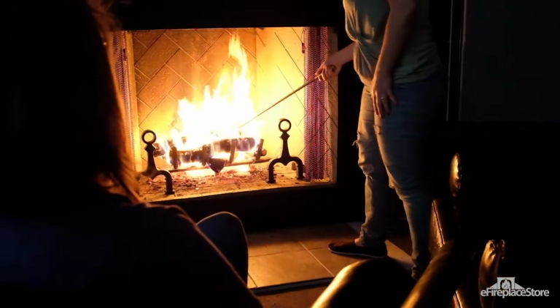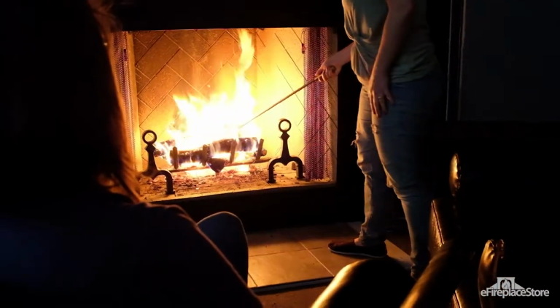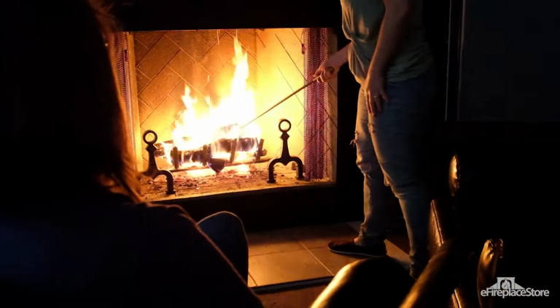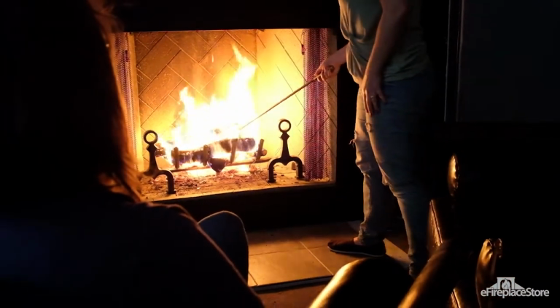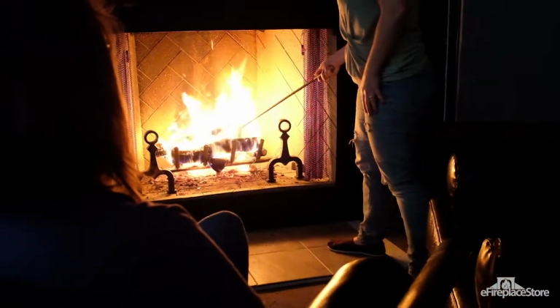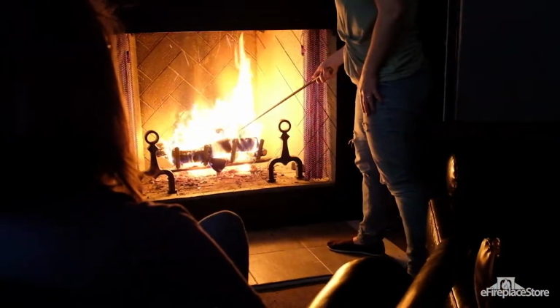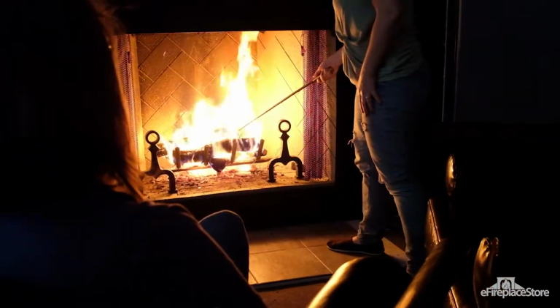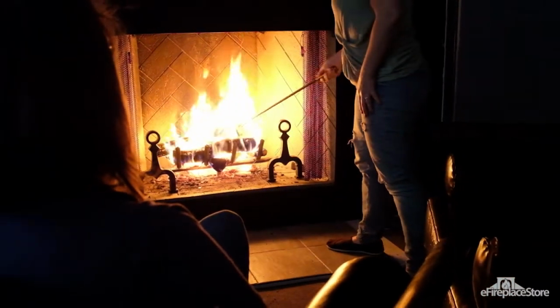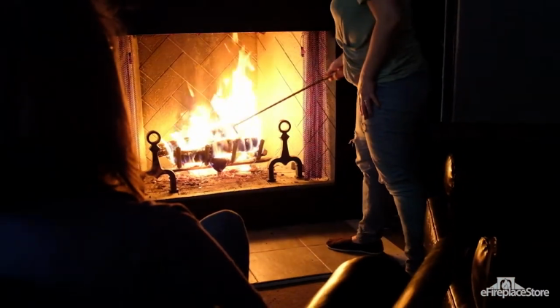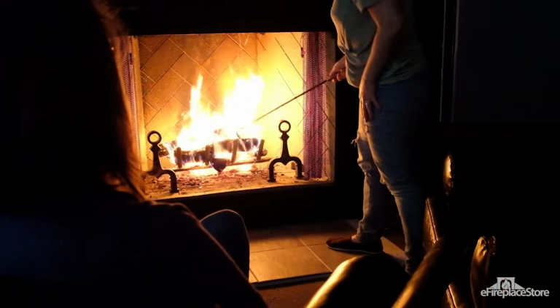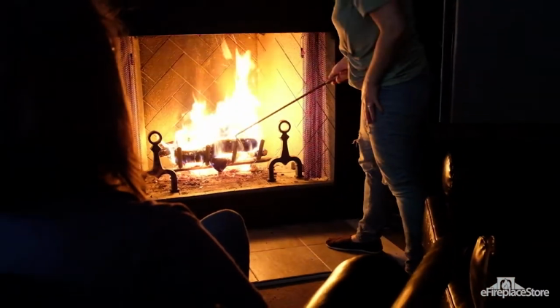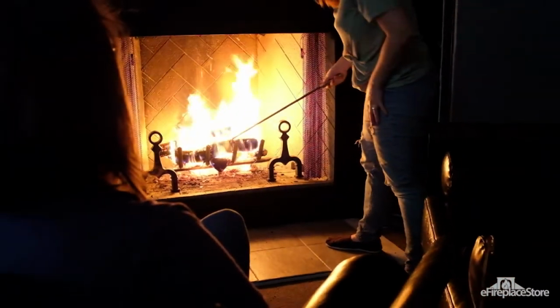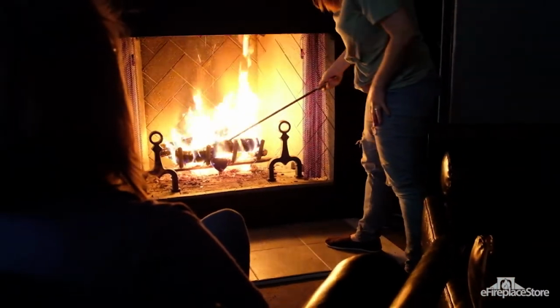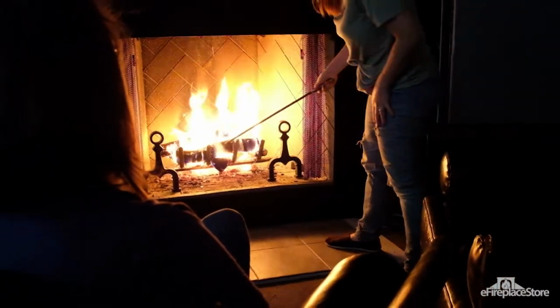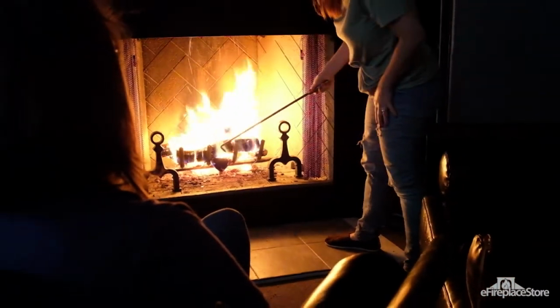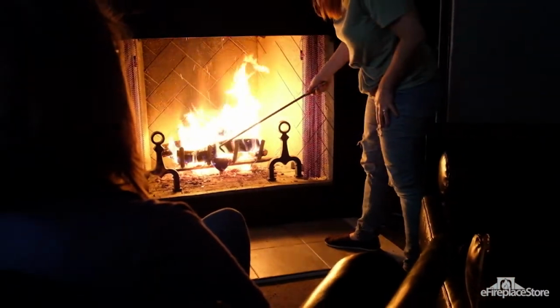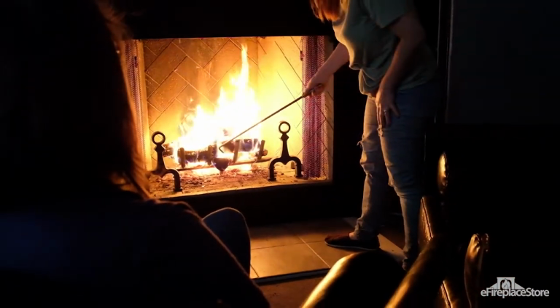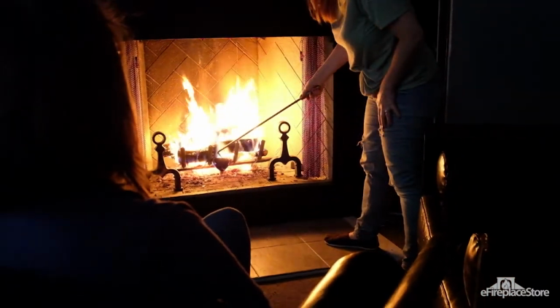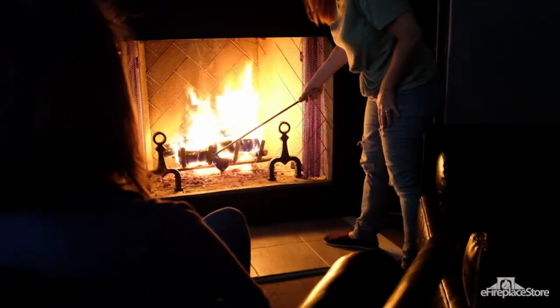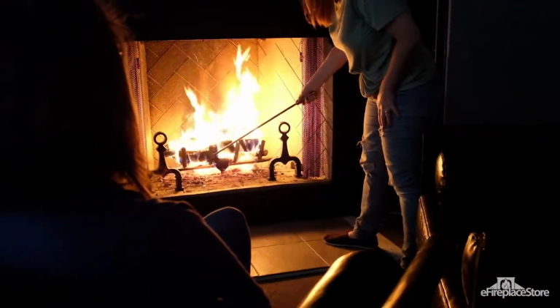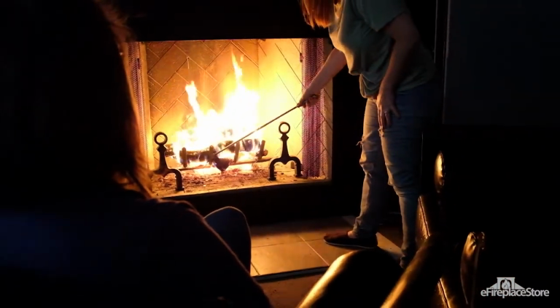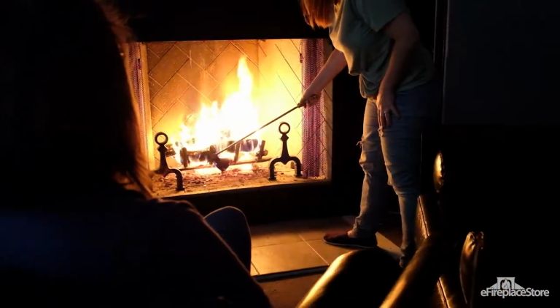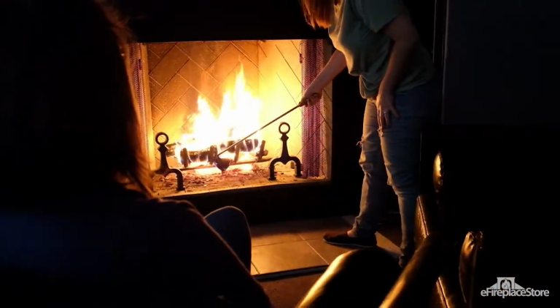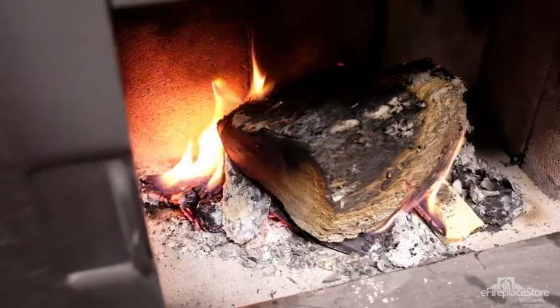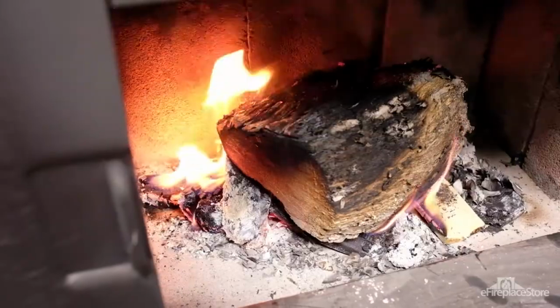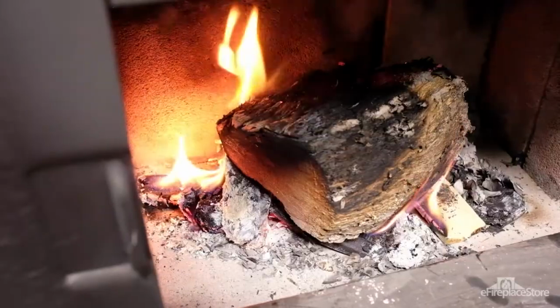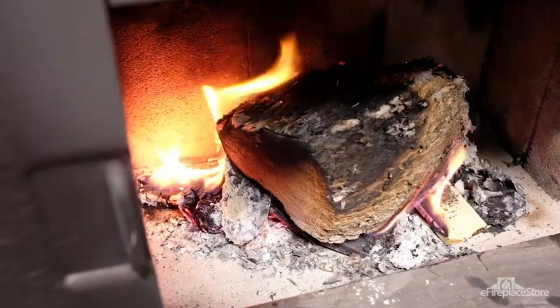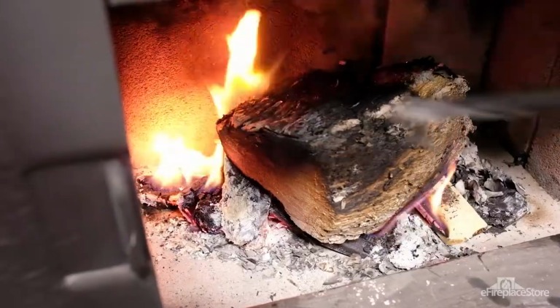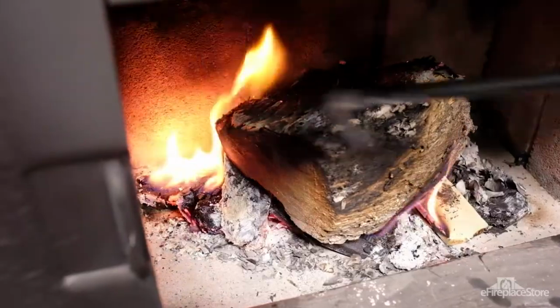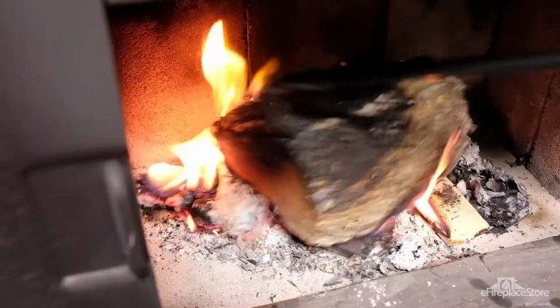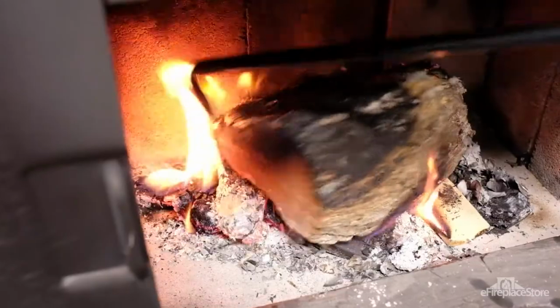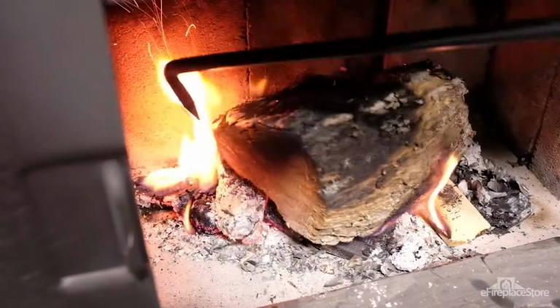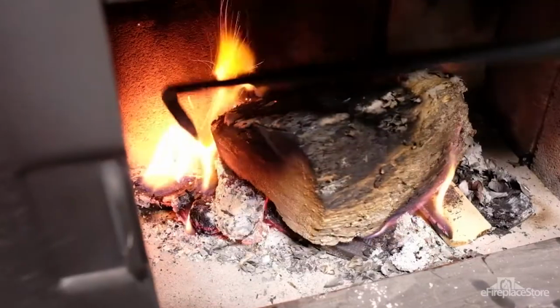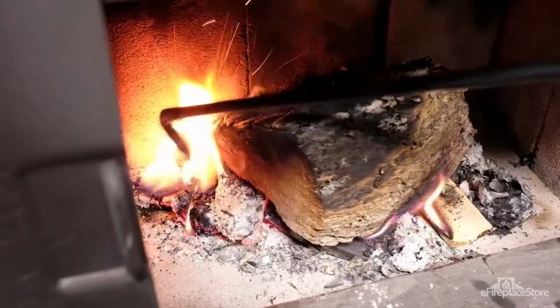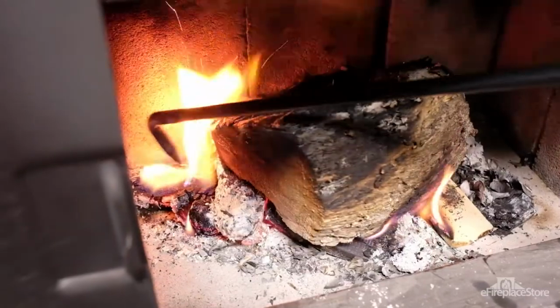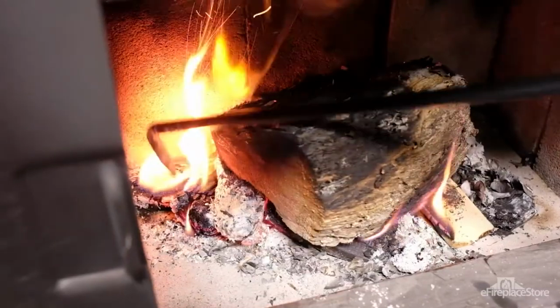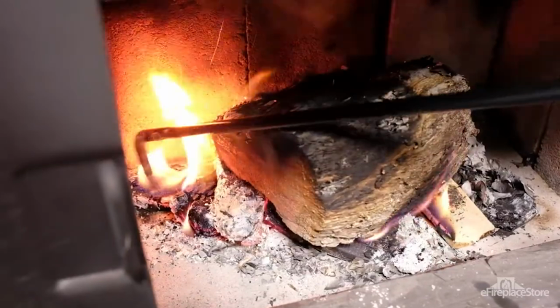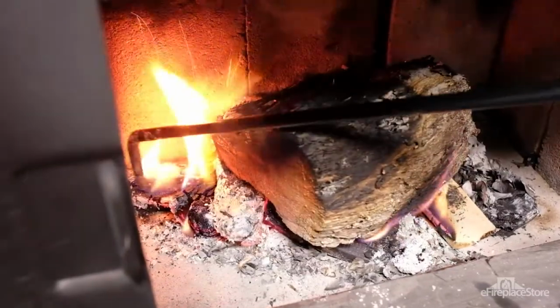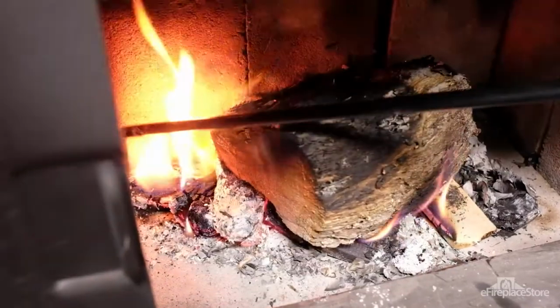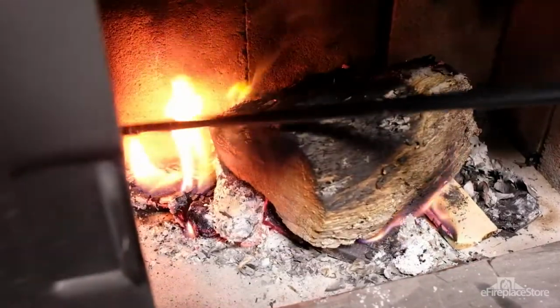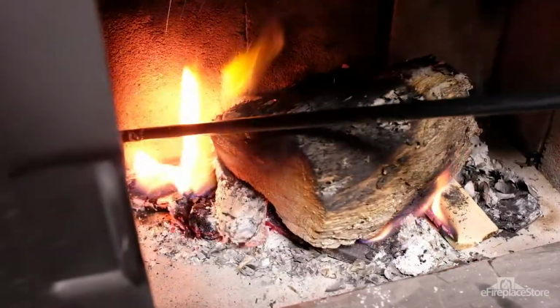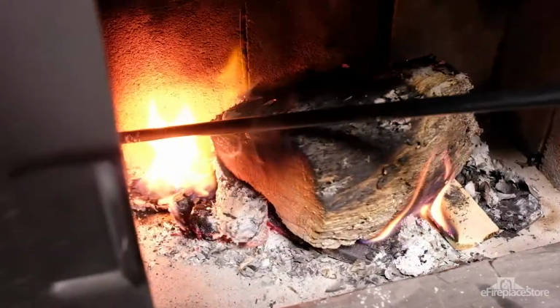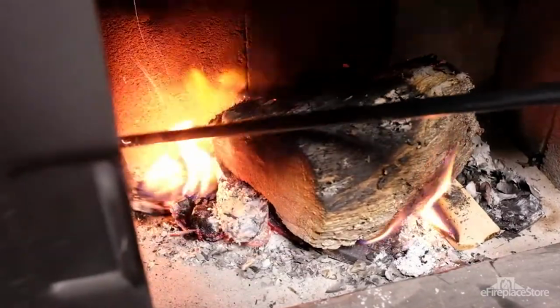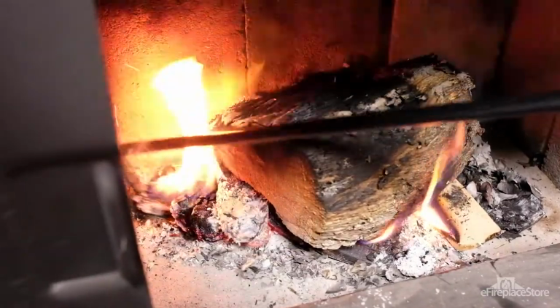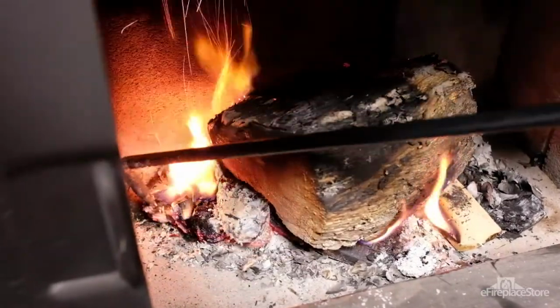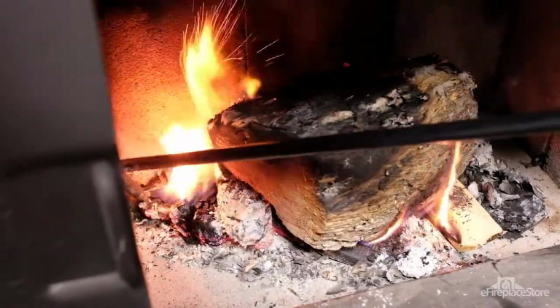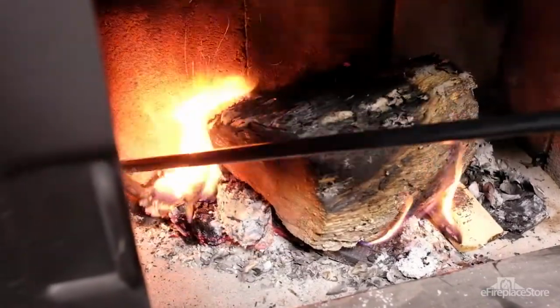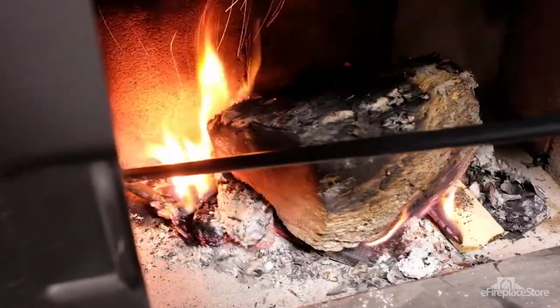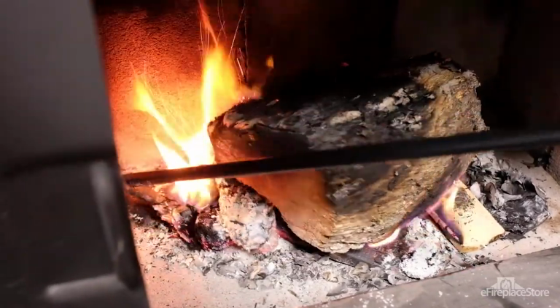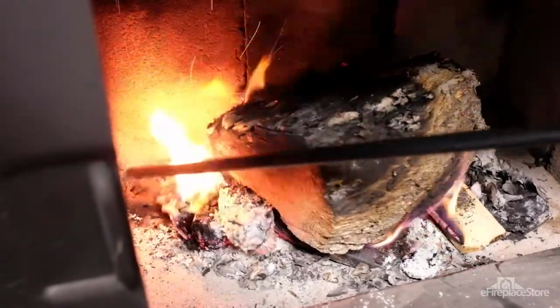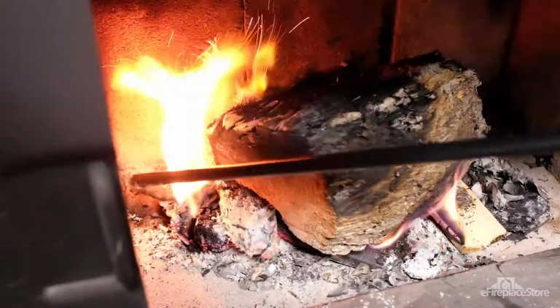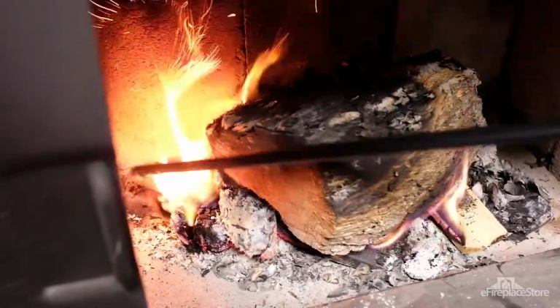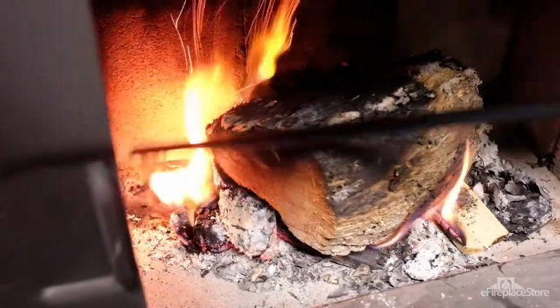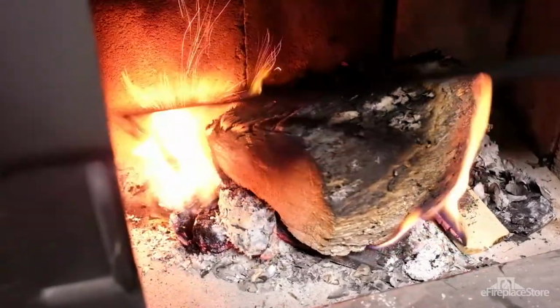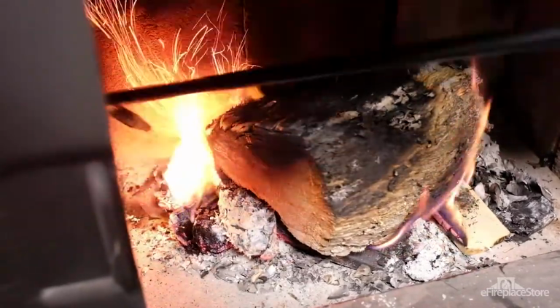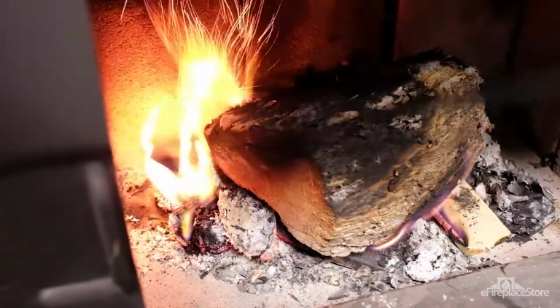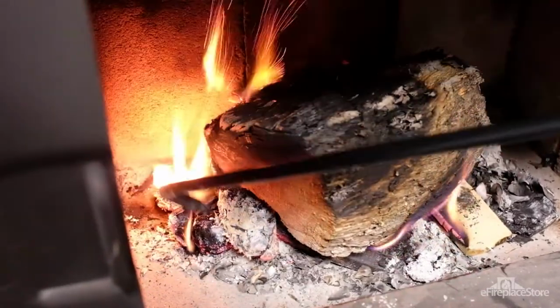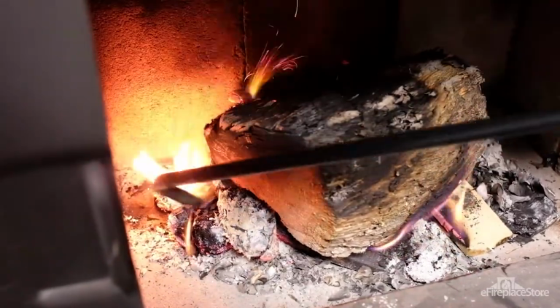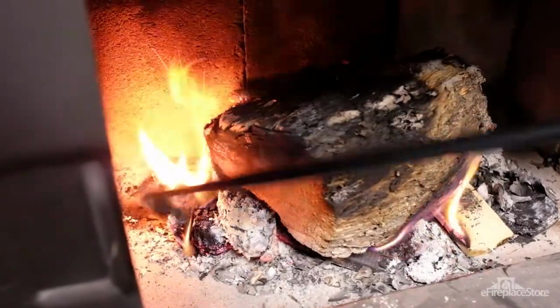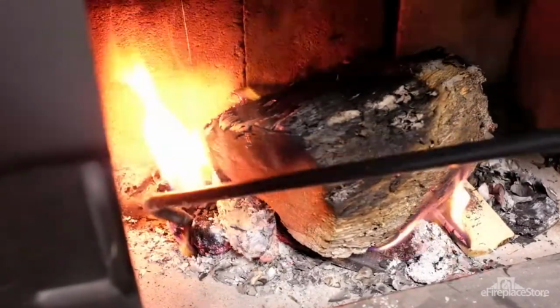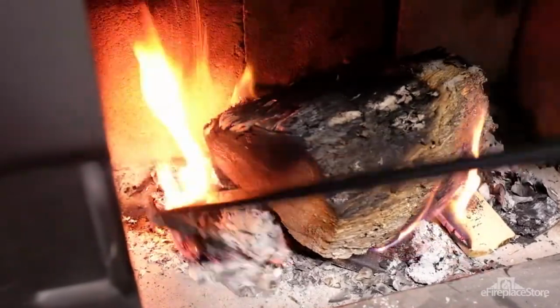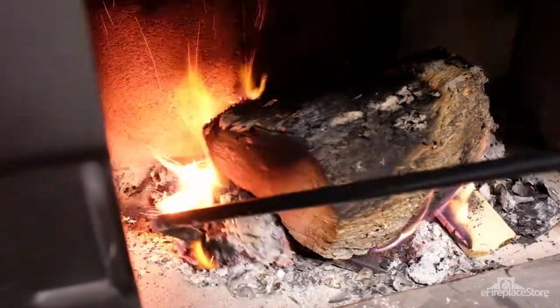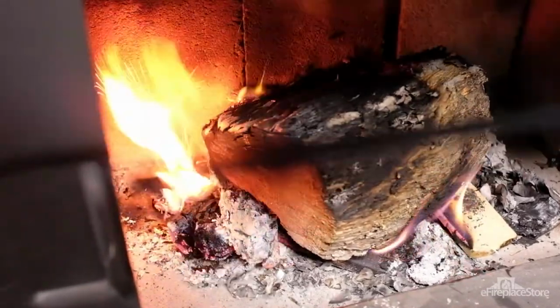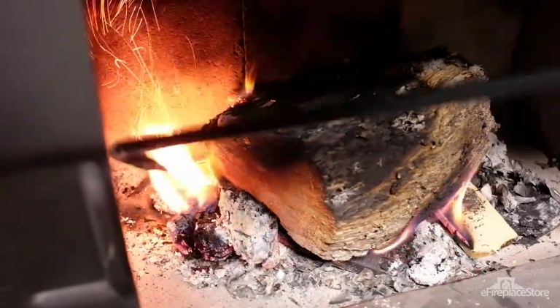You'll notice that pokers usually have a hook at the end. These hooks help you pull logs too, so you can position them just right inside the firebox.